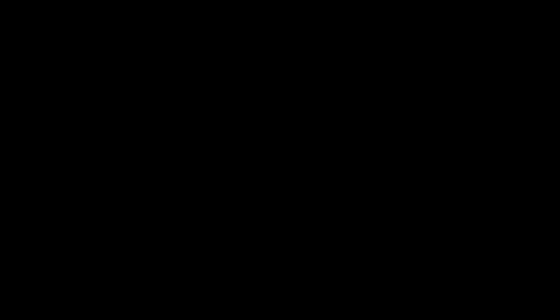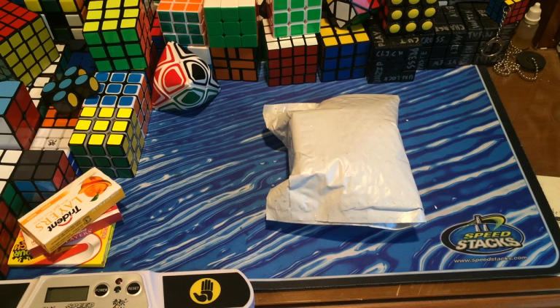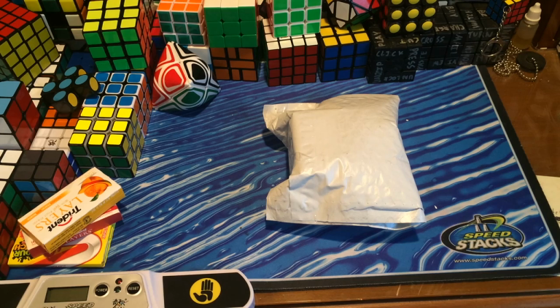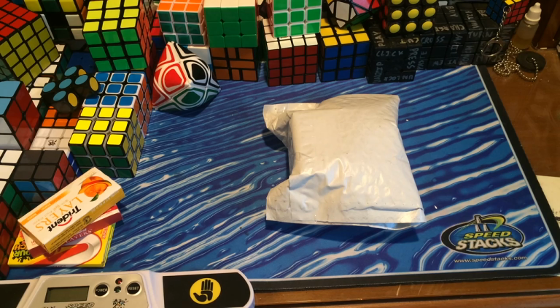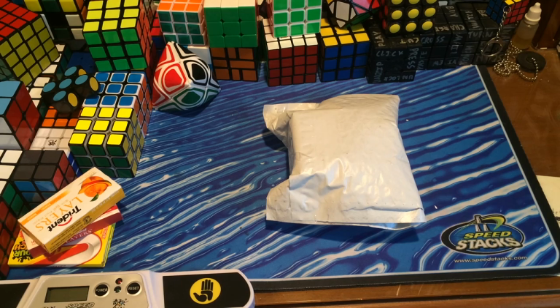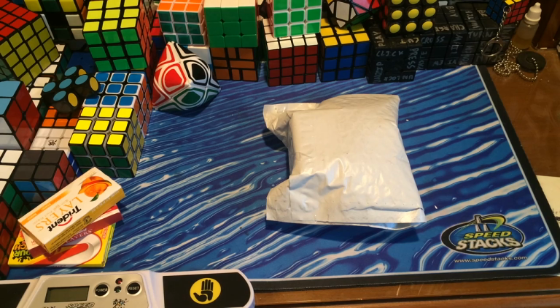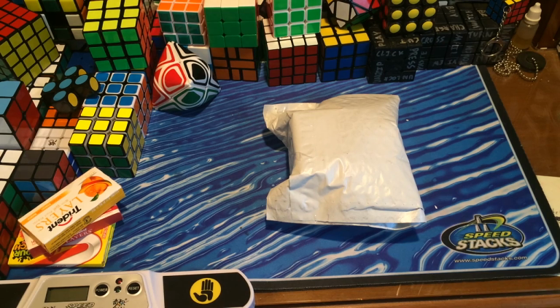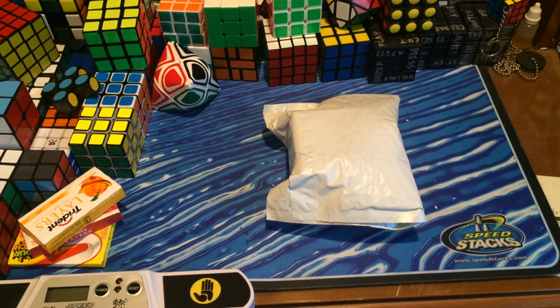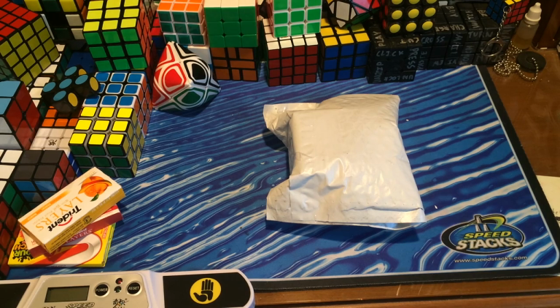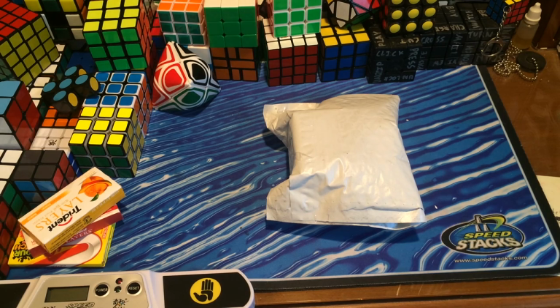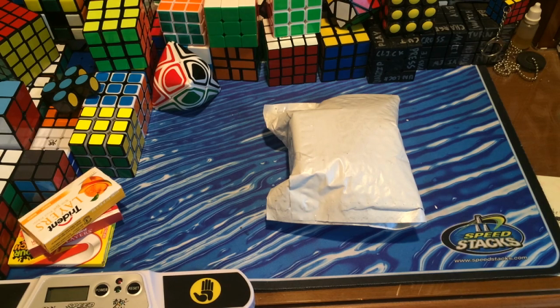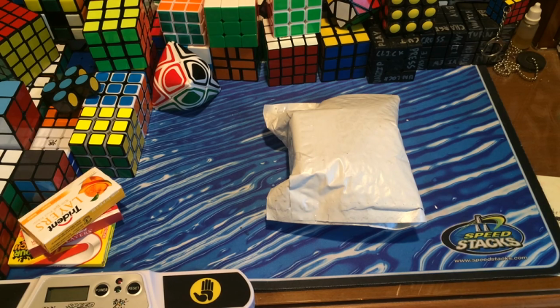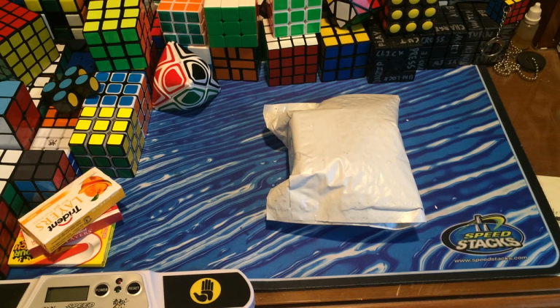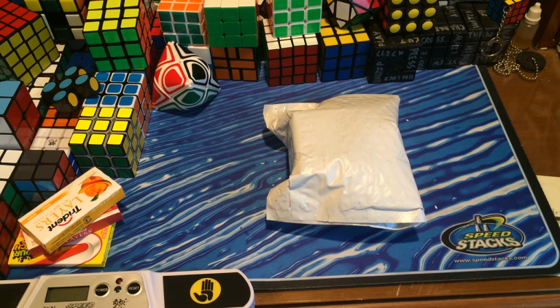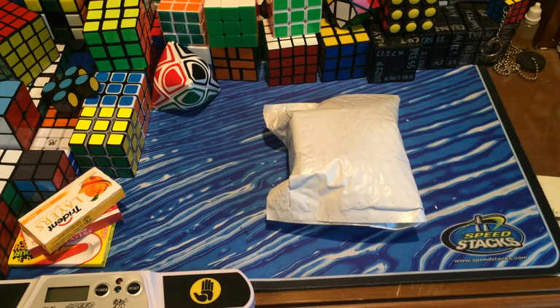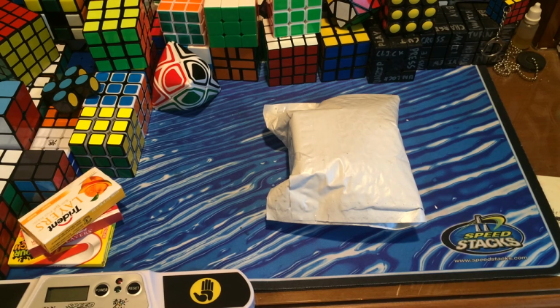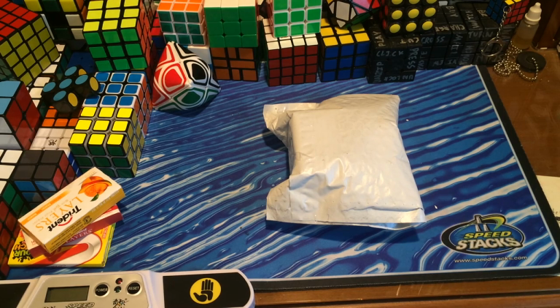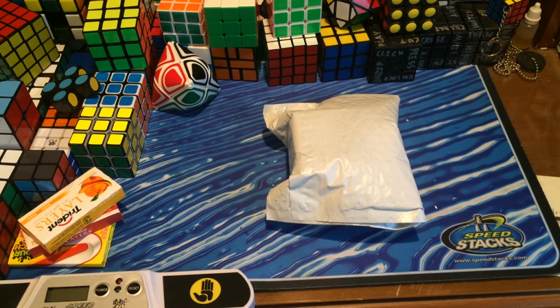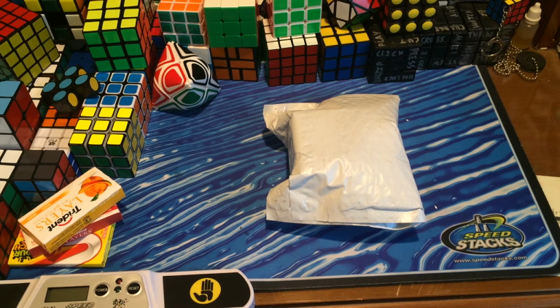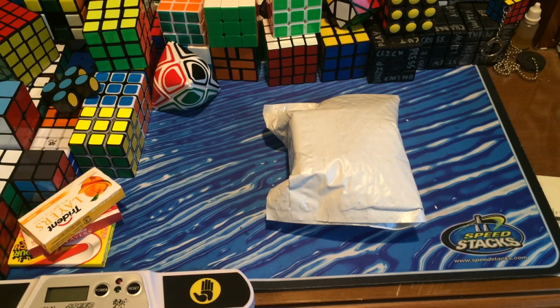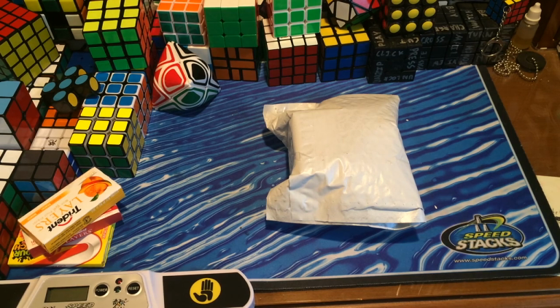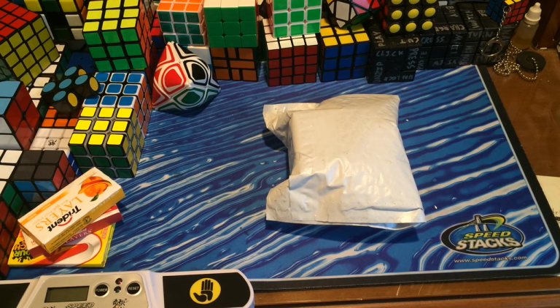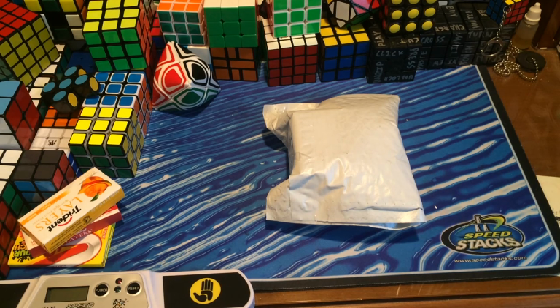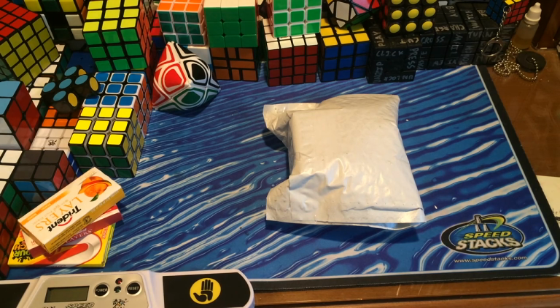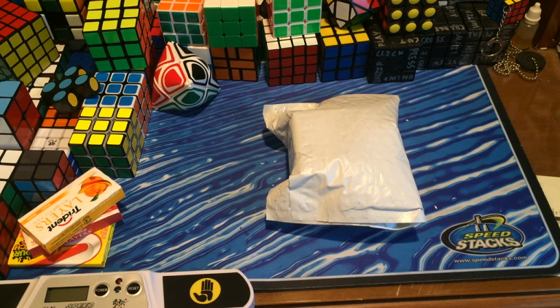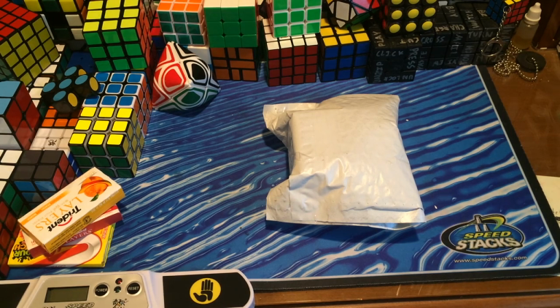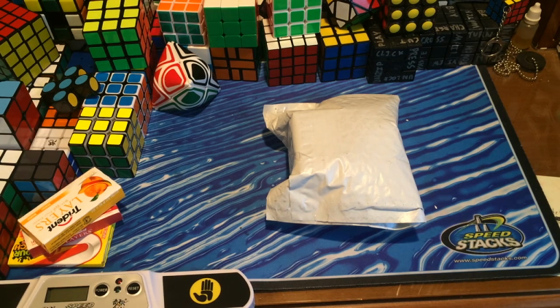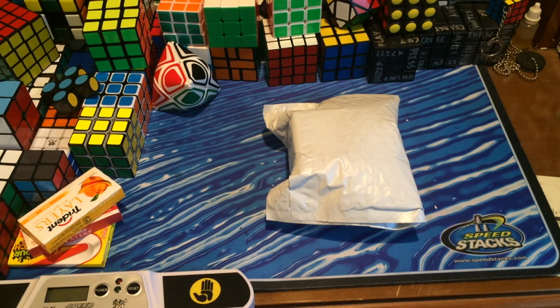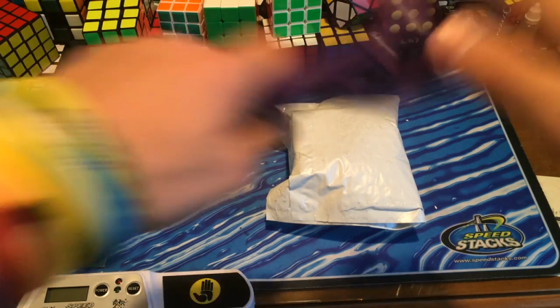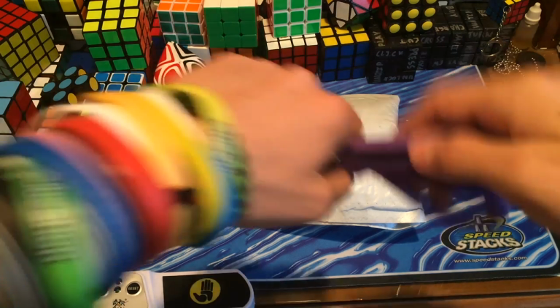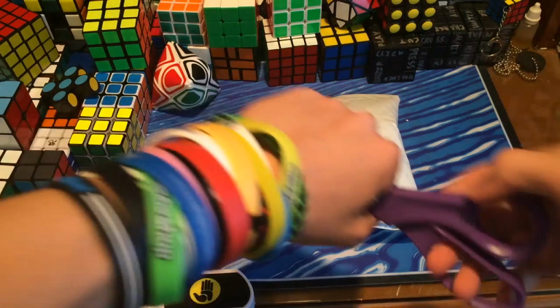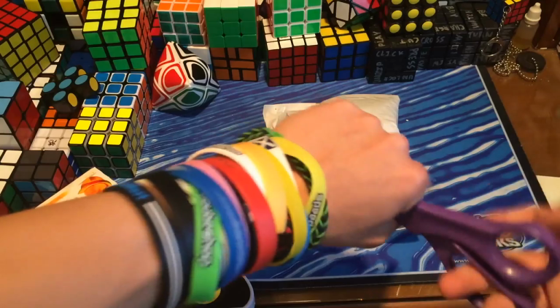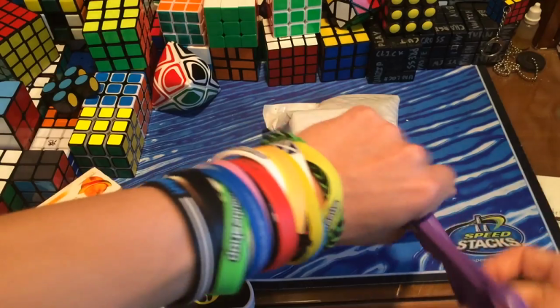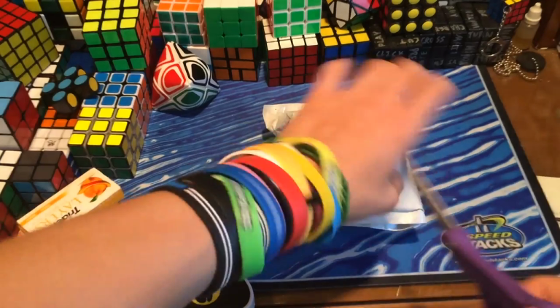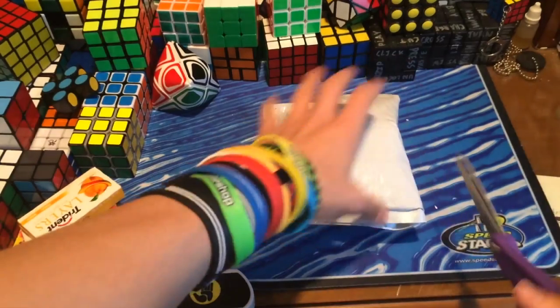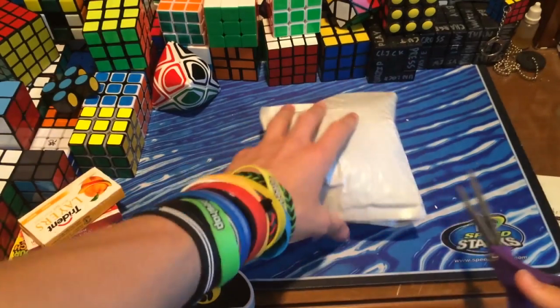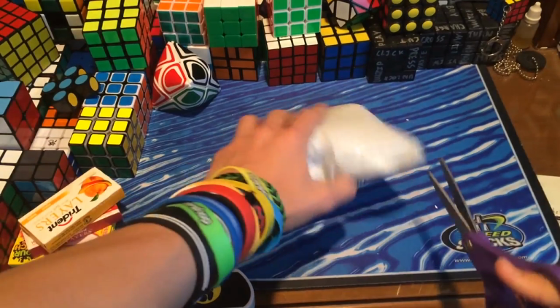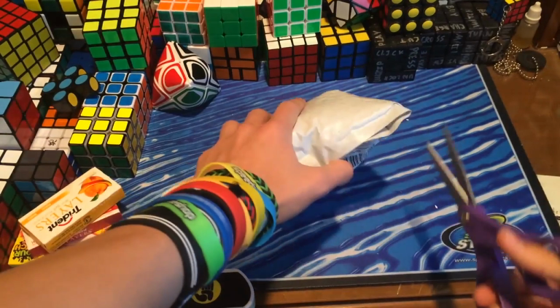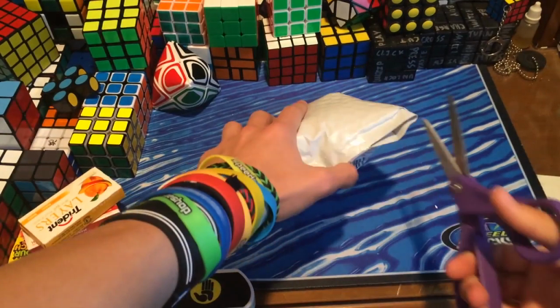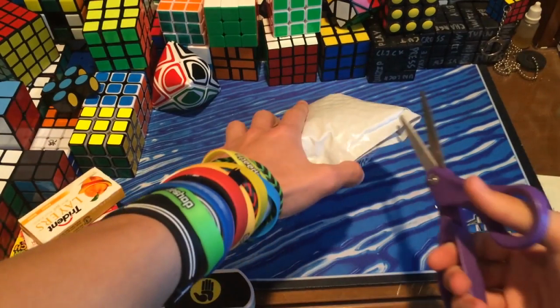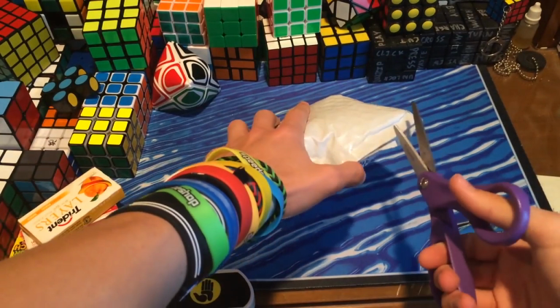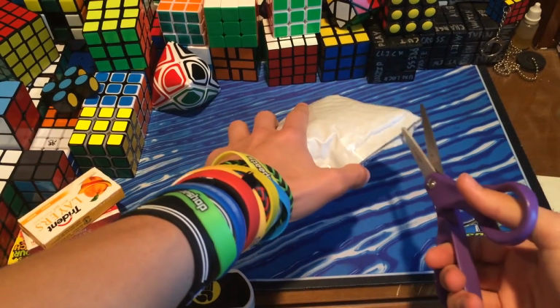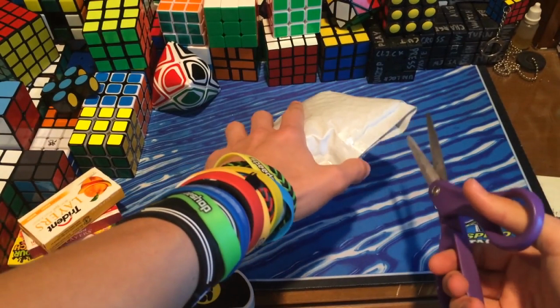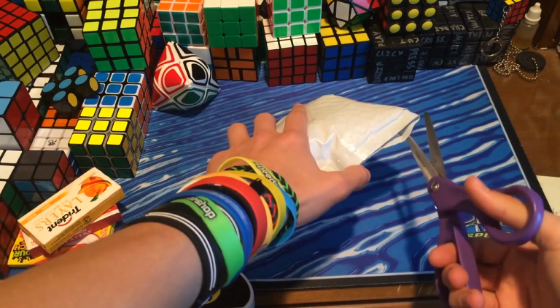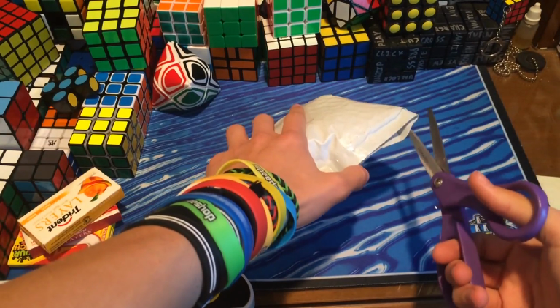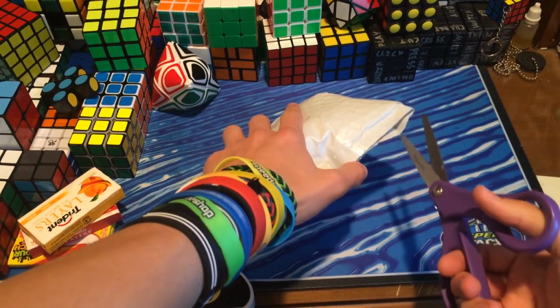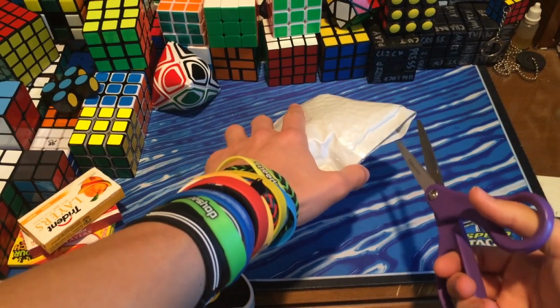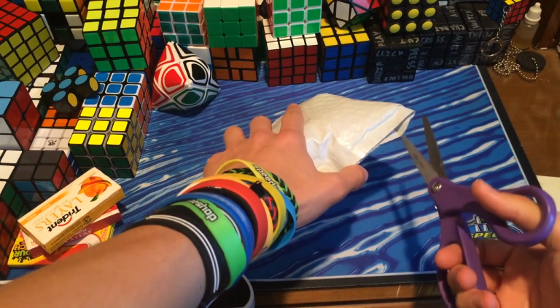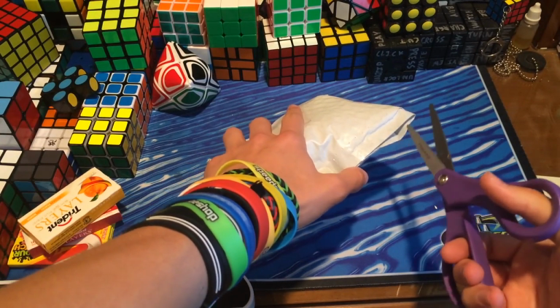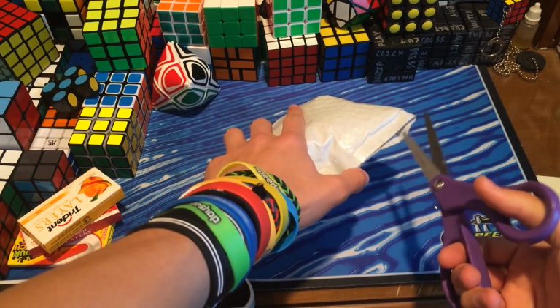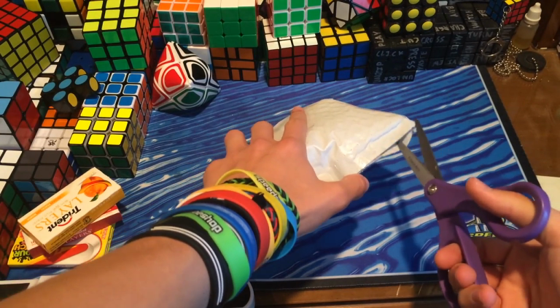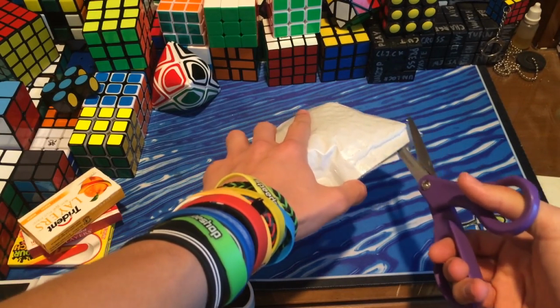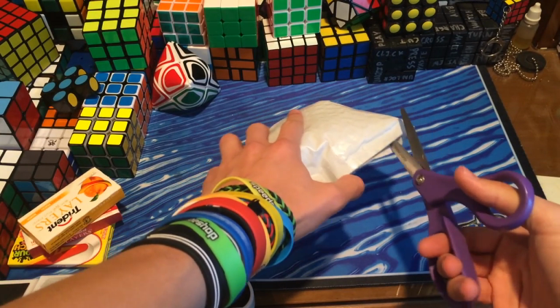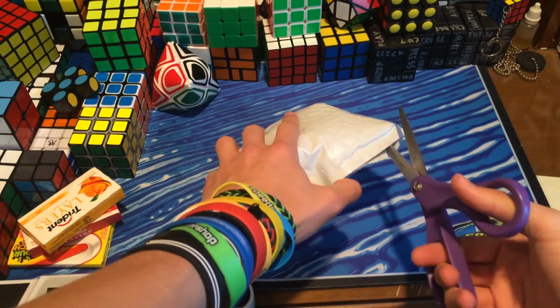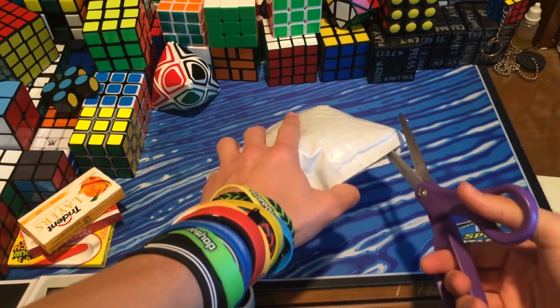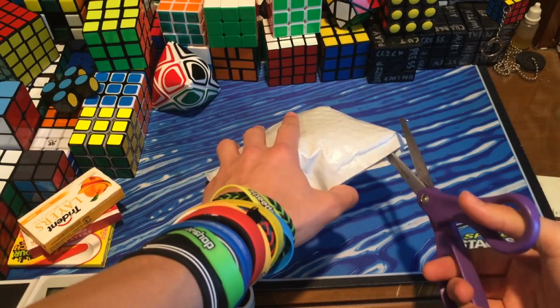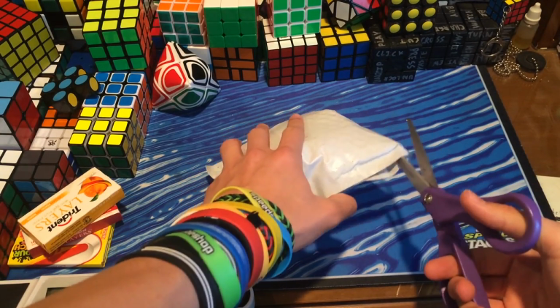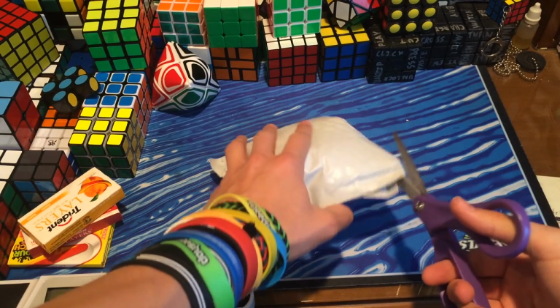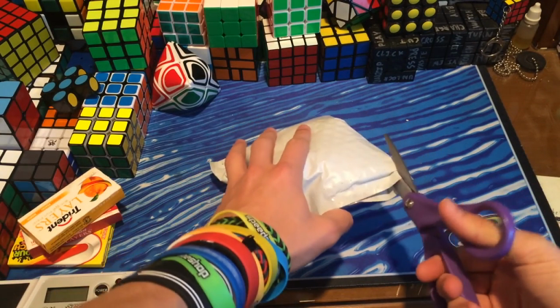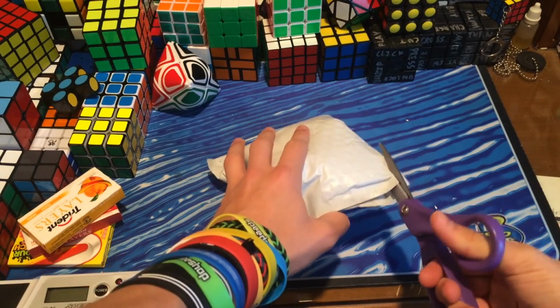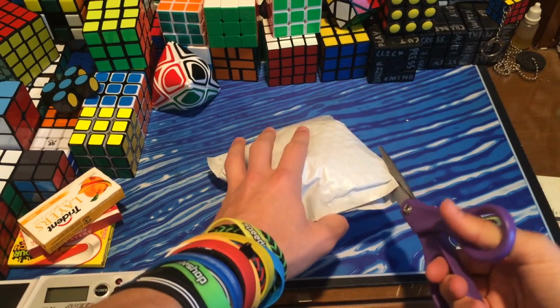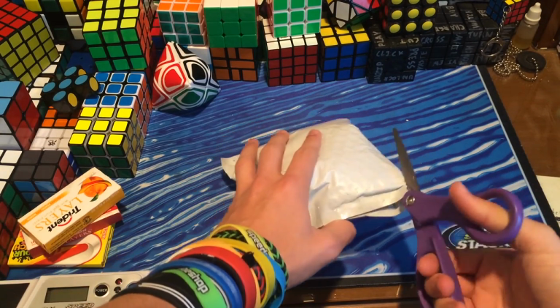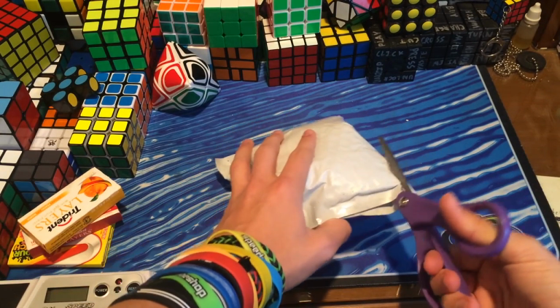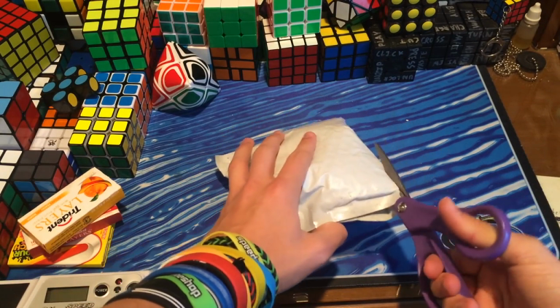Hey guys, TheCubedit here, and today I have an unboxing from TheCubicle.us. So in this package, this is actually the Moyu Dian Ma, which is the new Moyu 3x3.